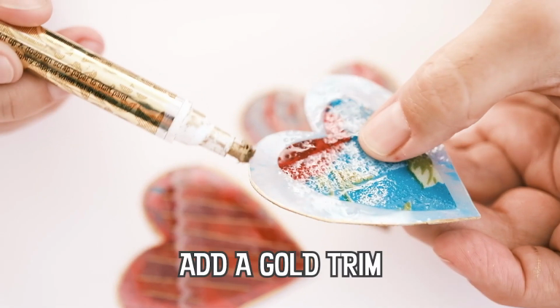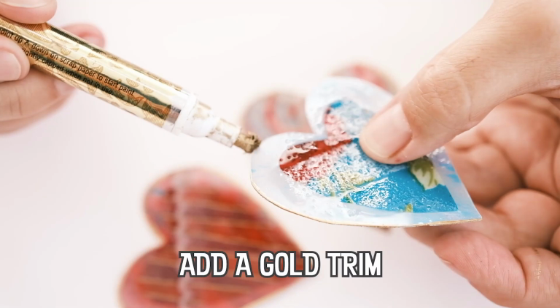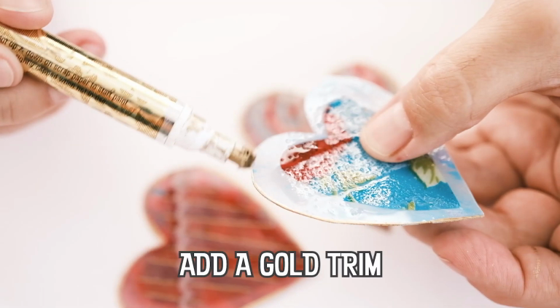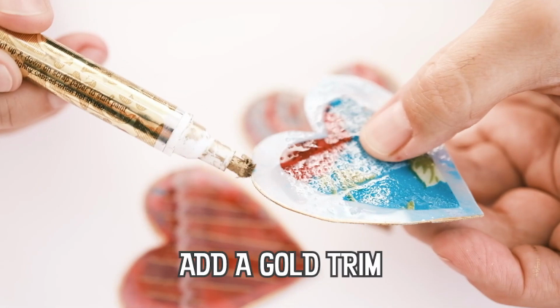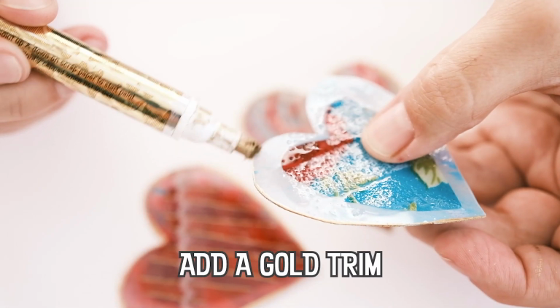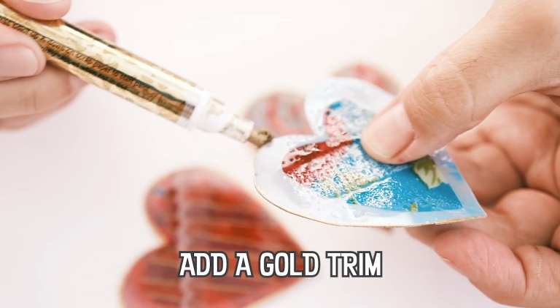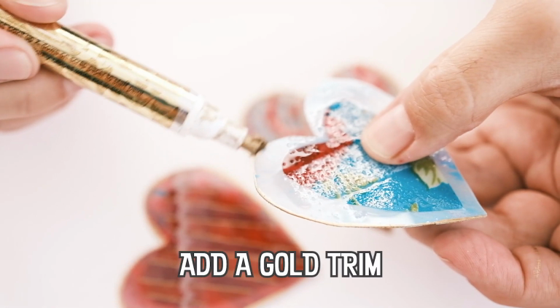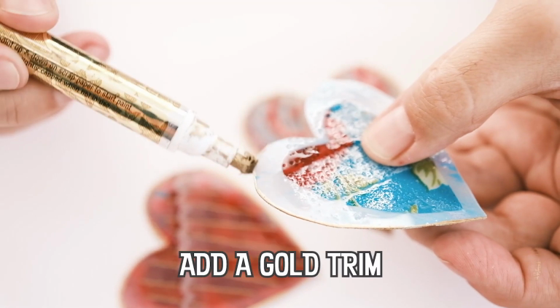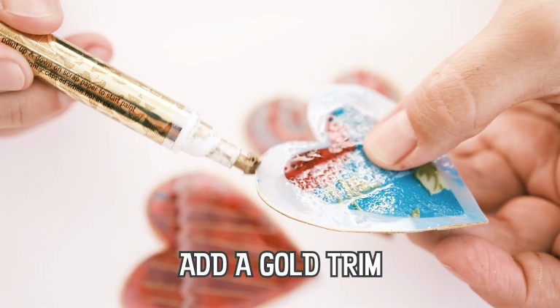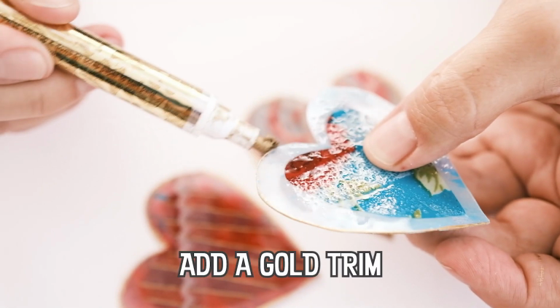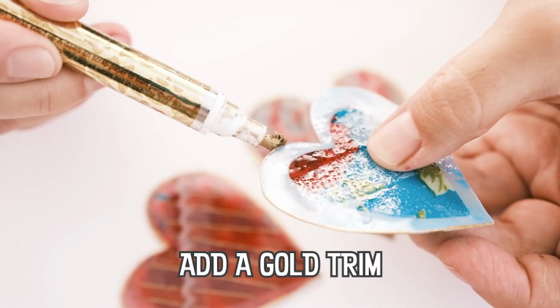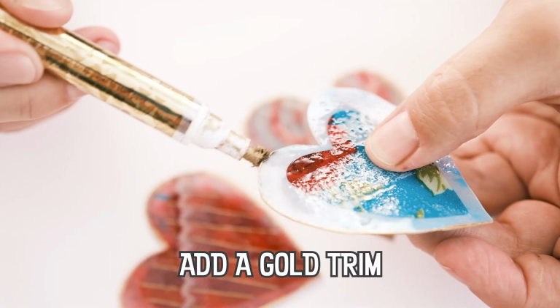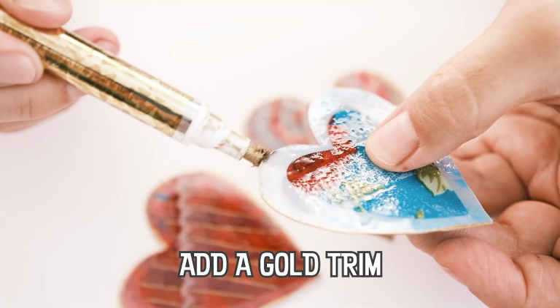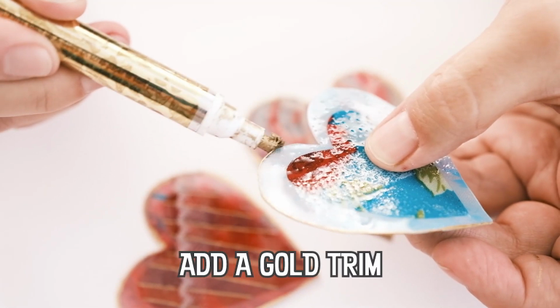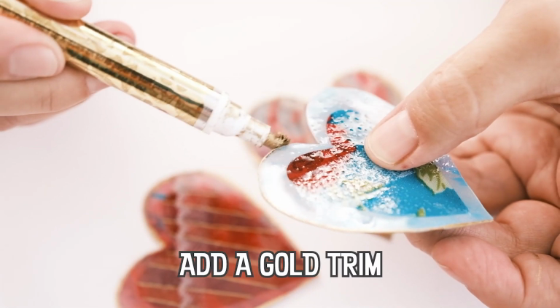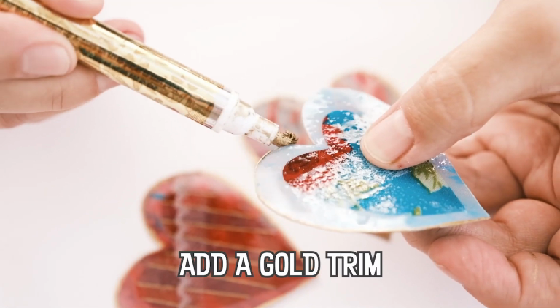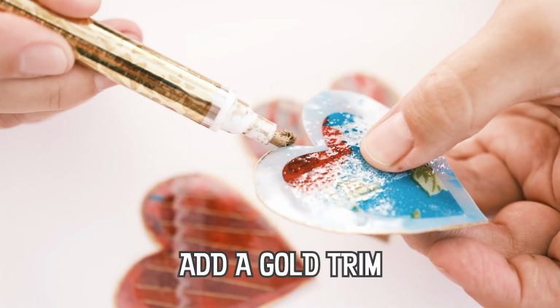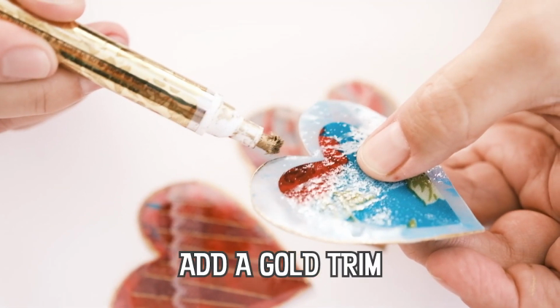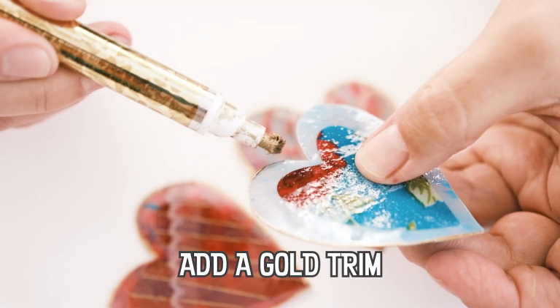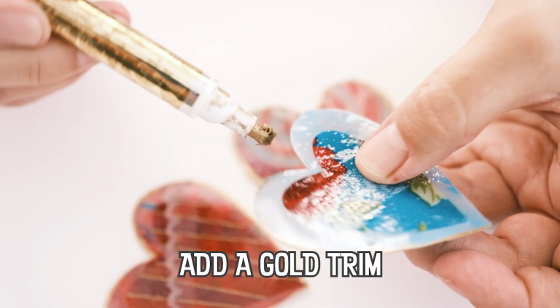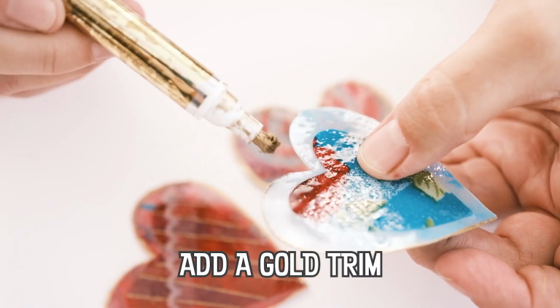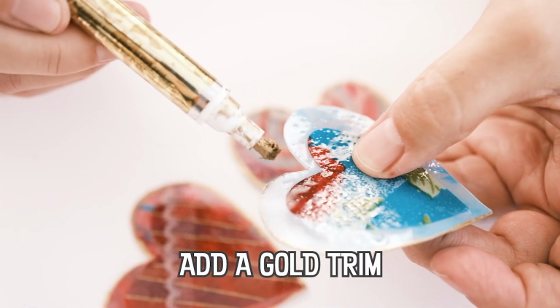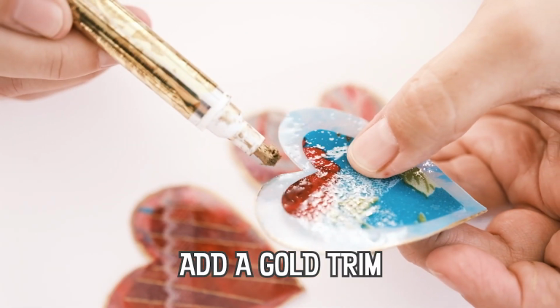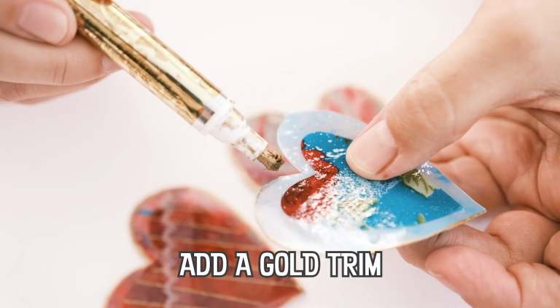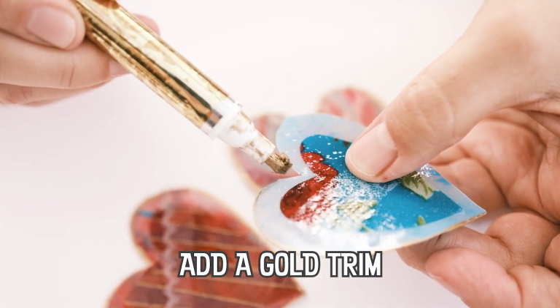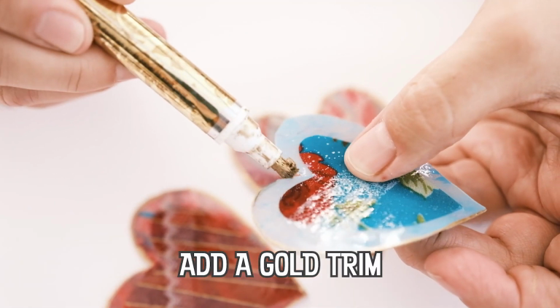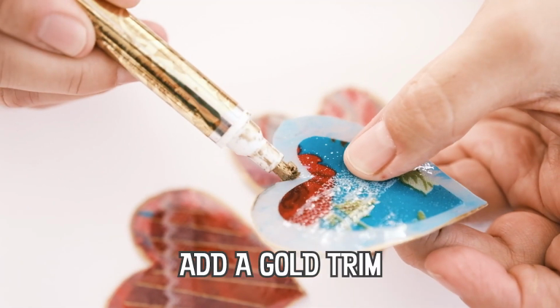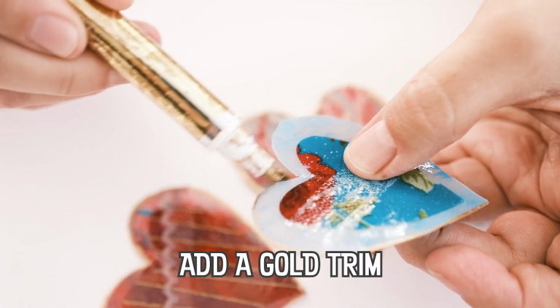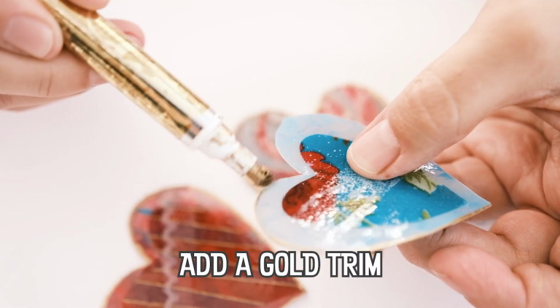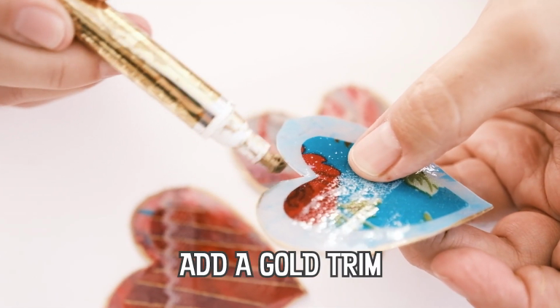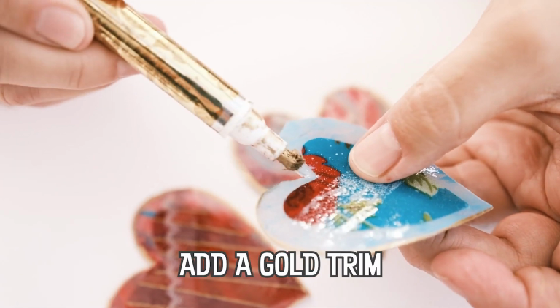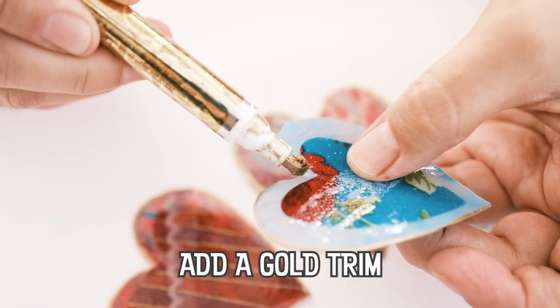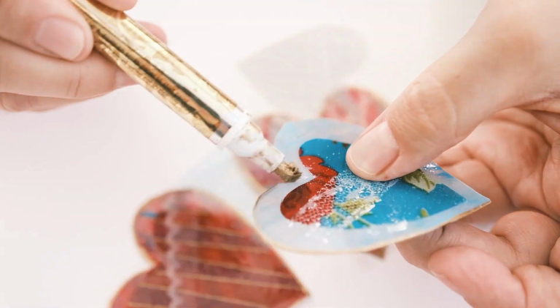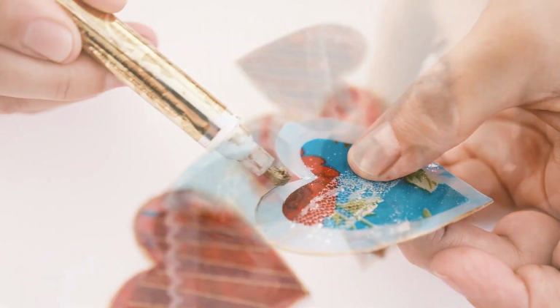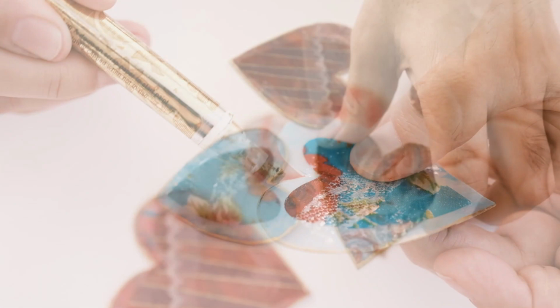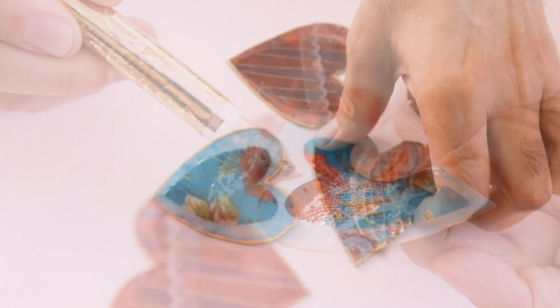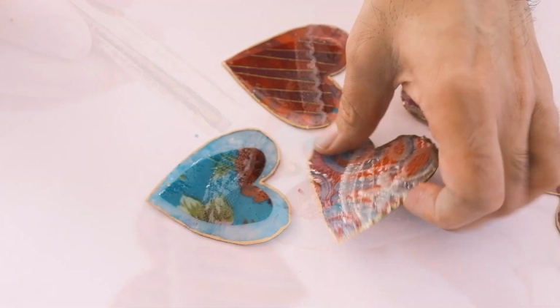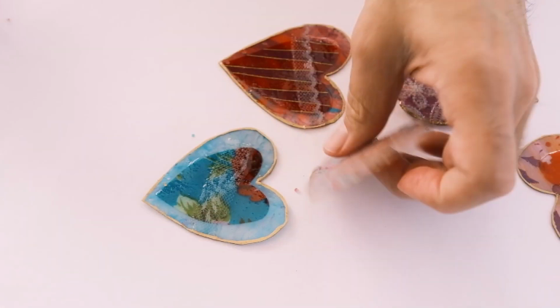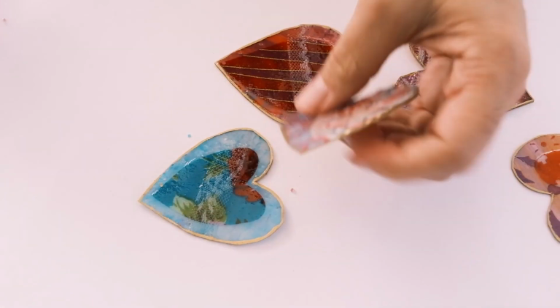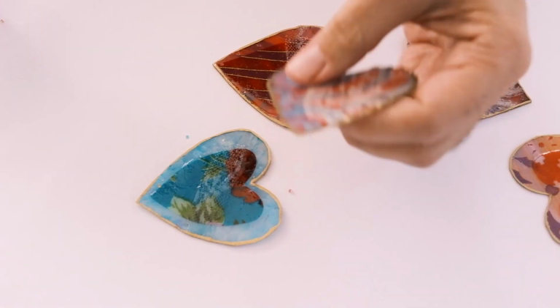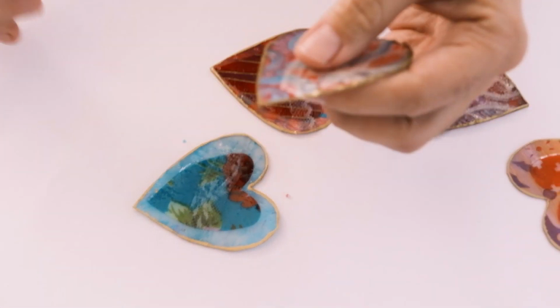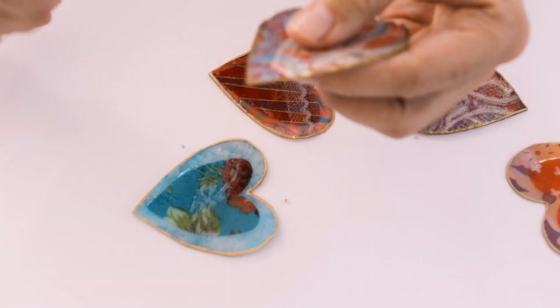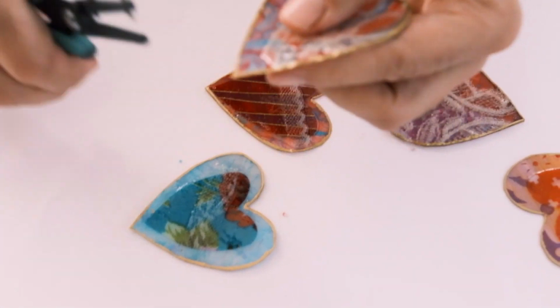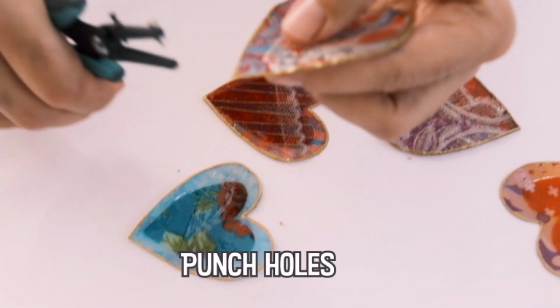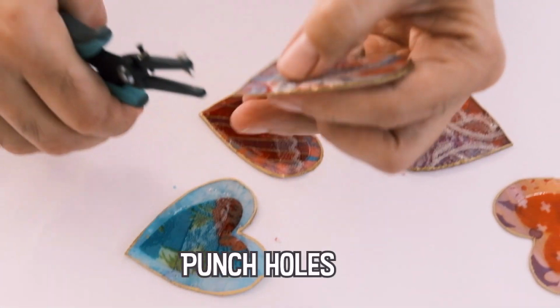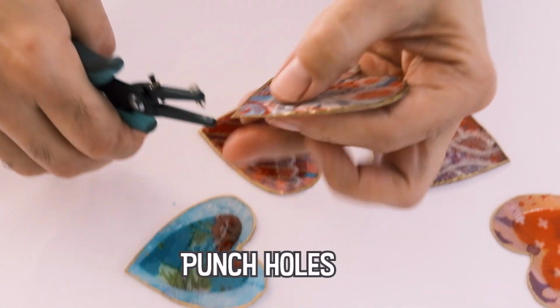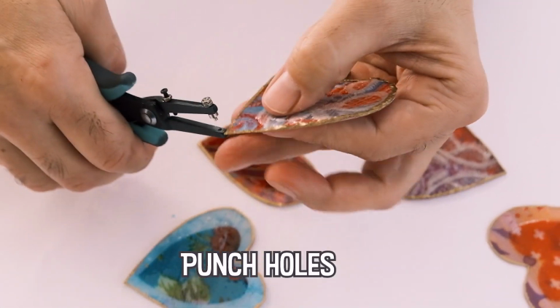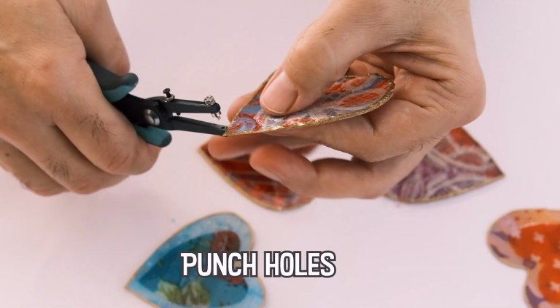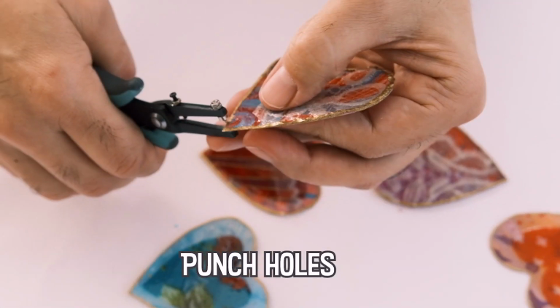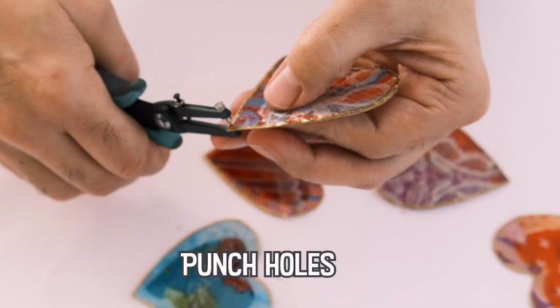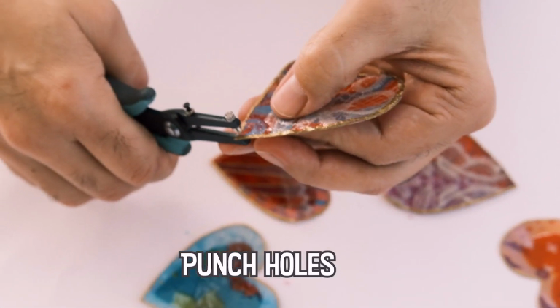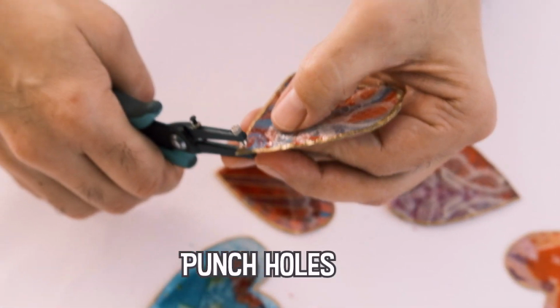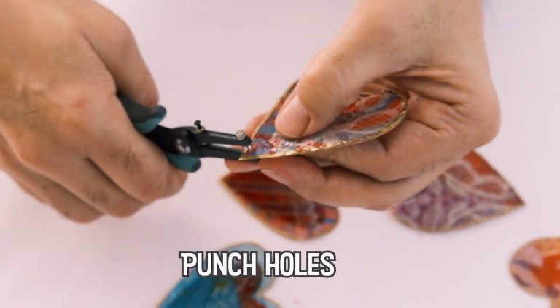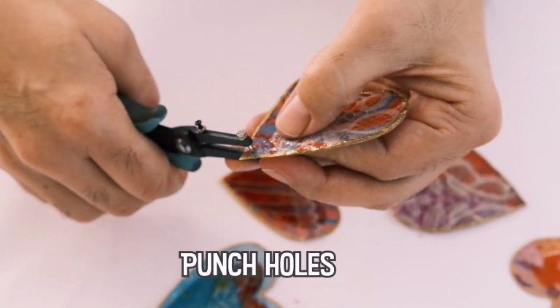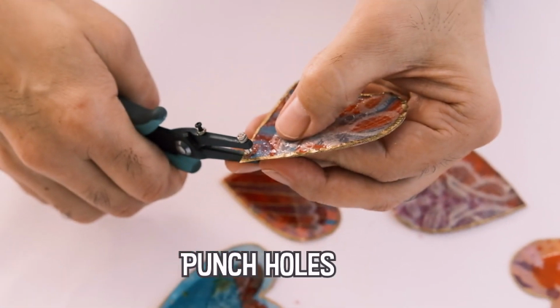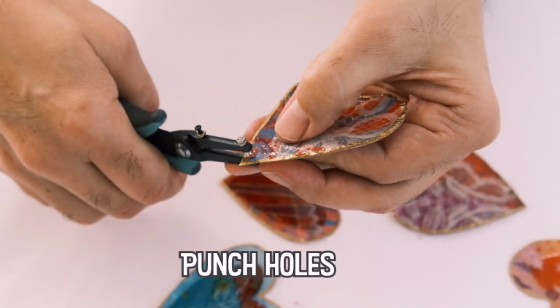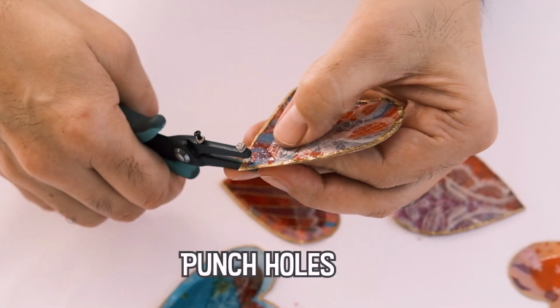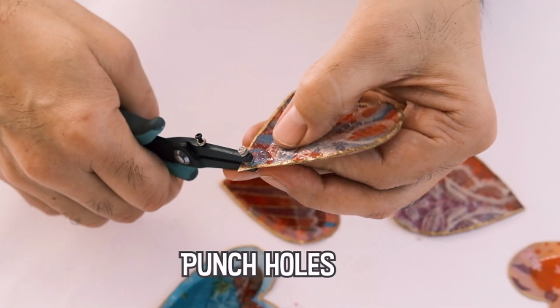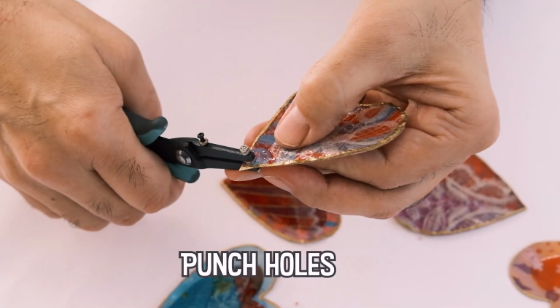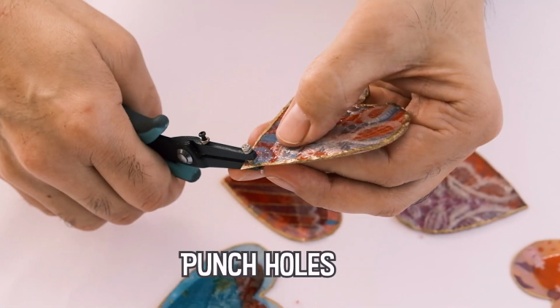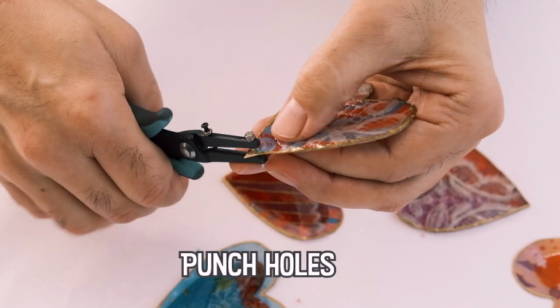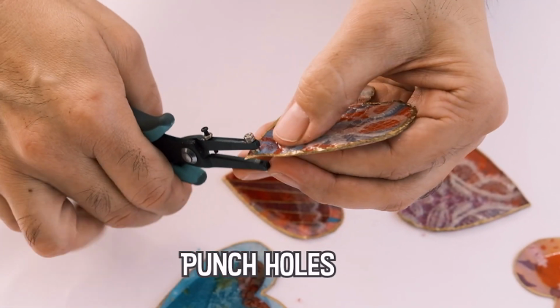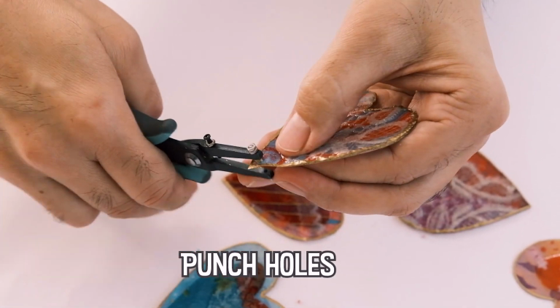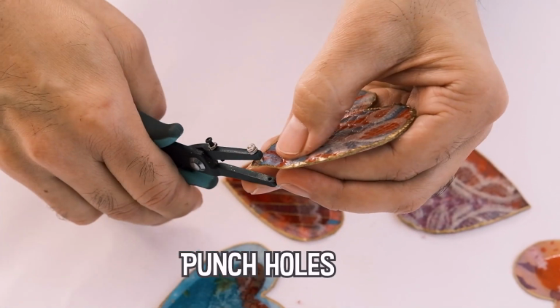I'm going around the edges of these hearts with a metallic gold paint marker just to give it a little bit of definition.